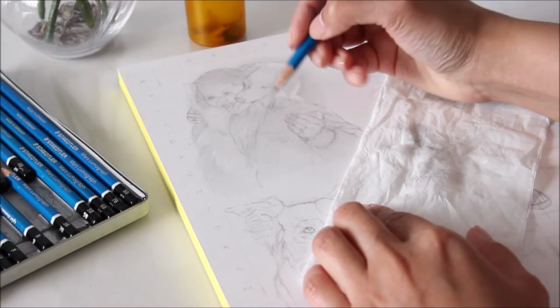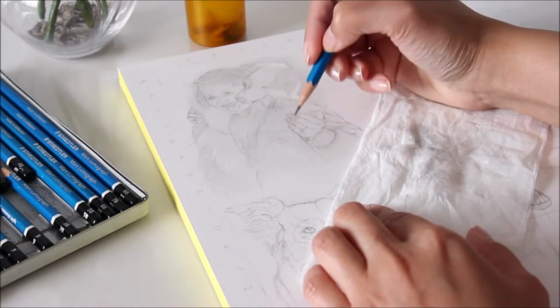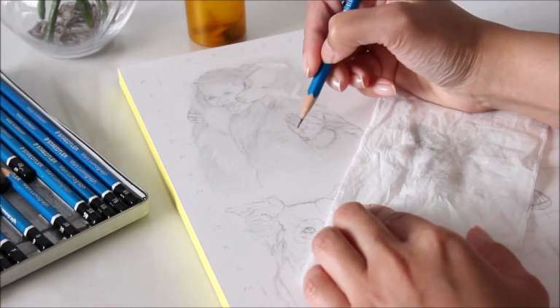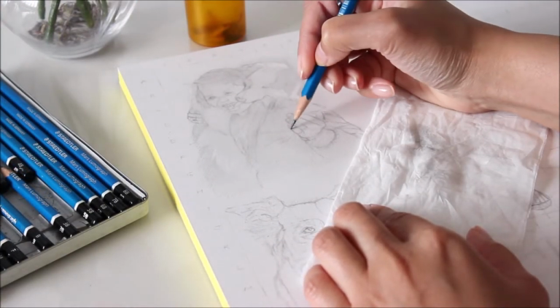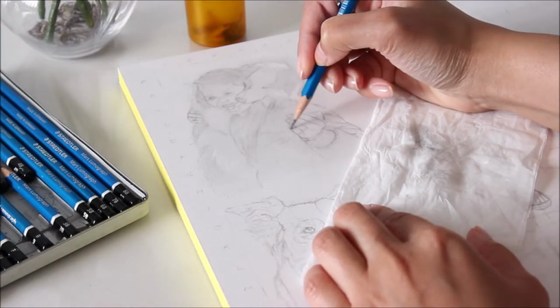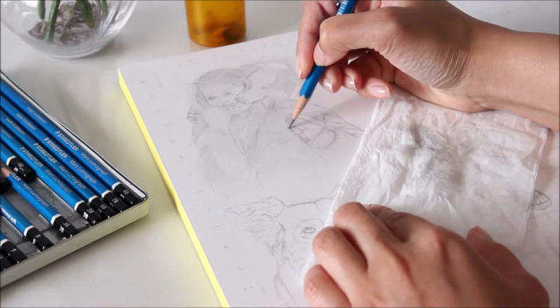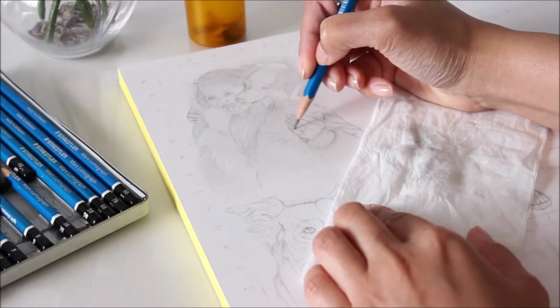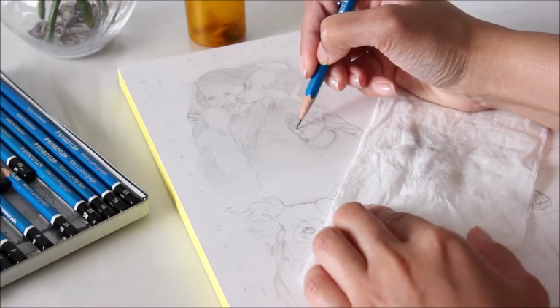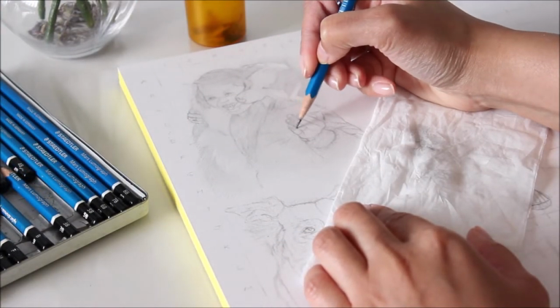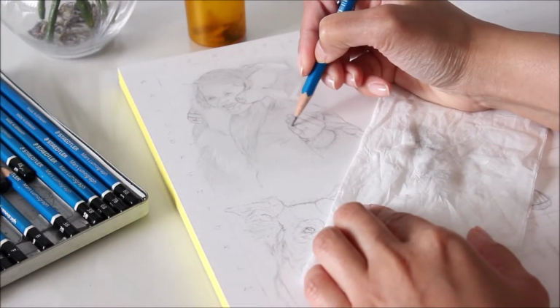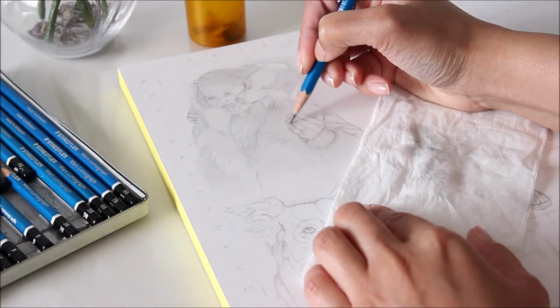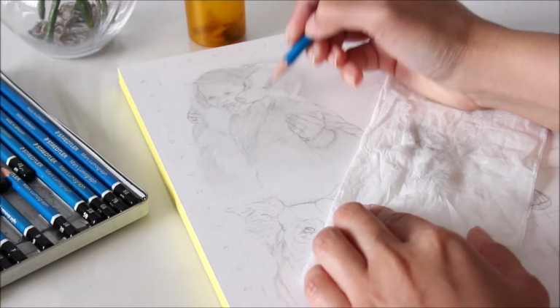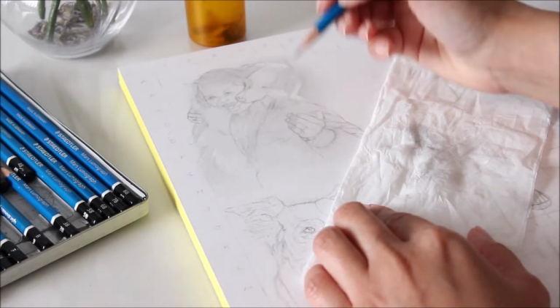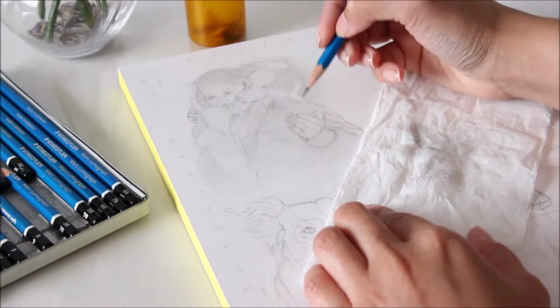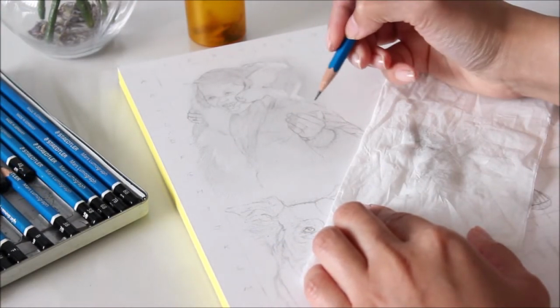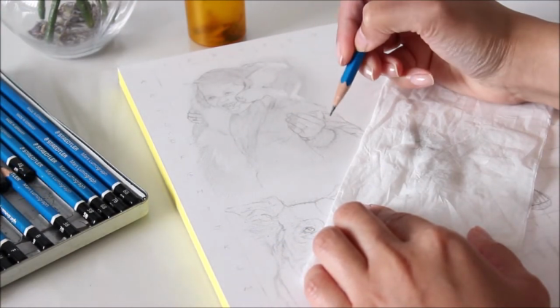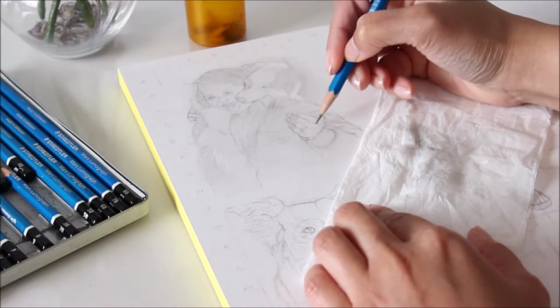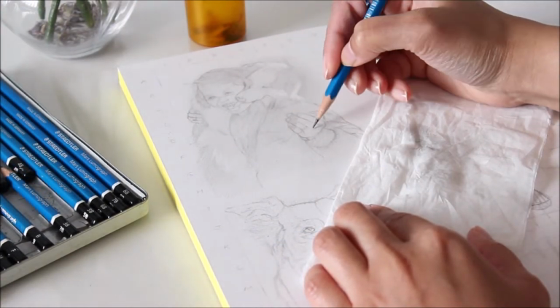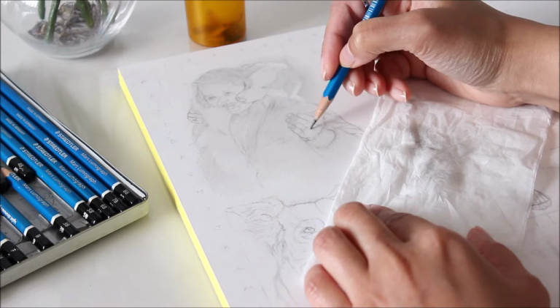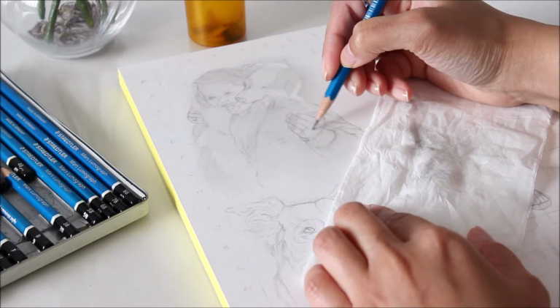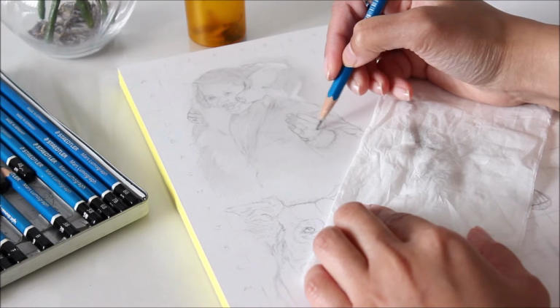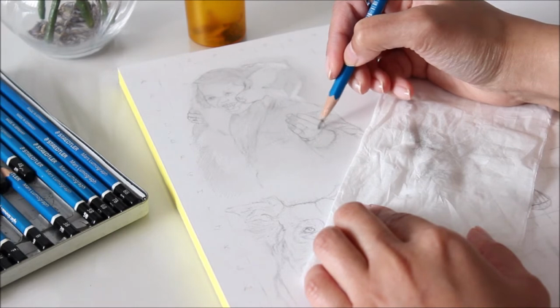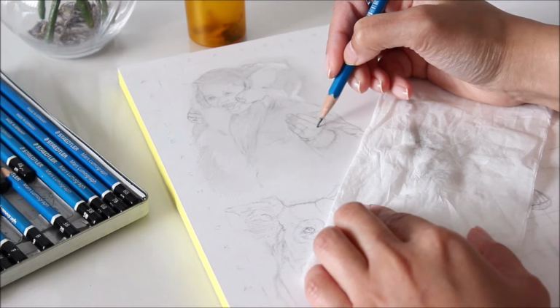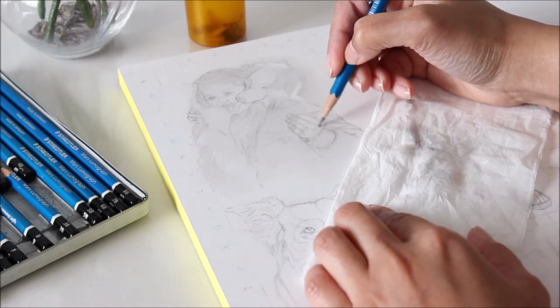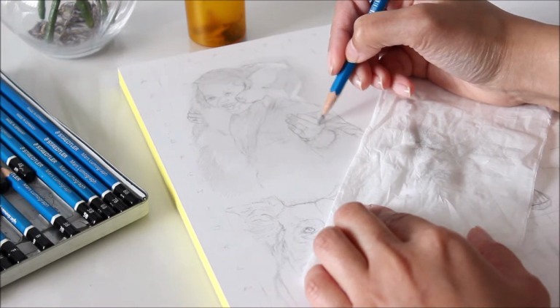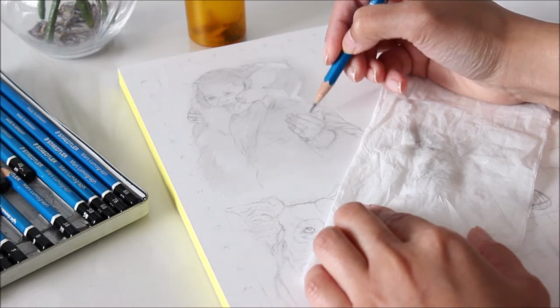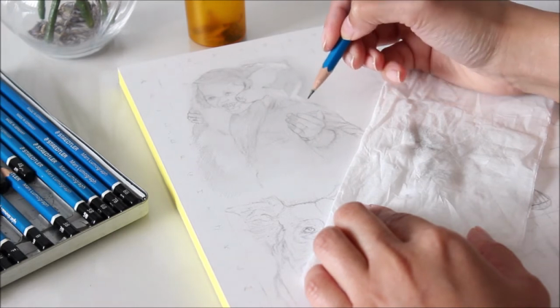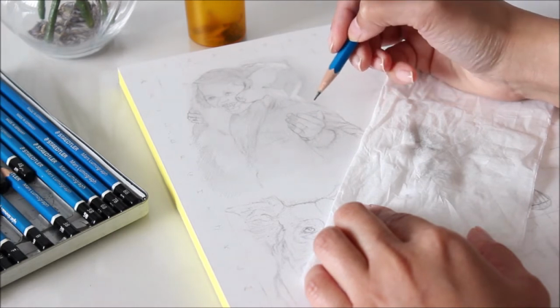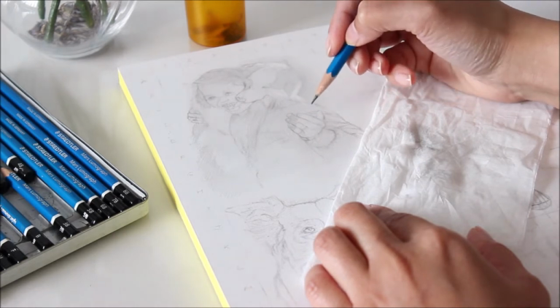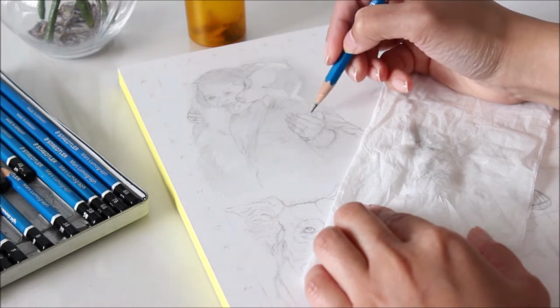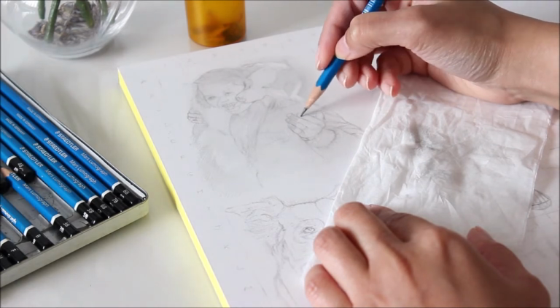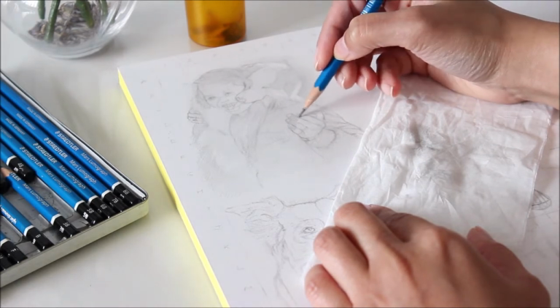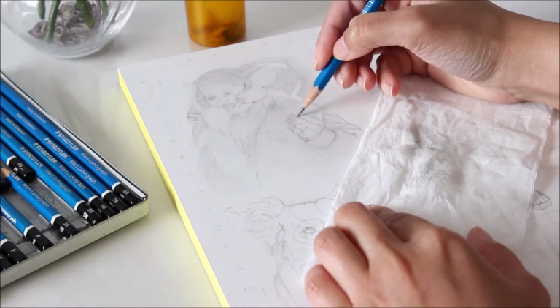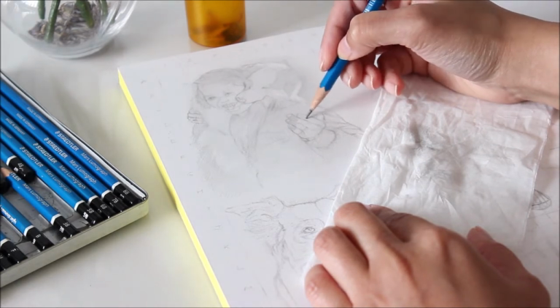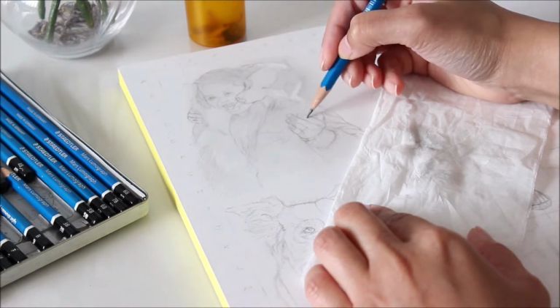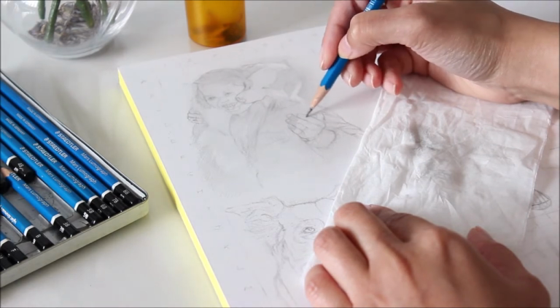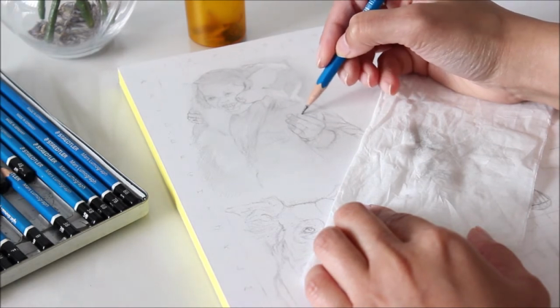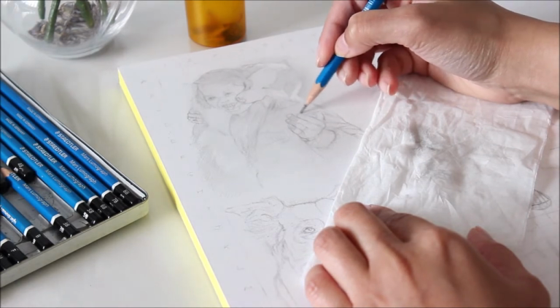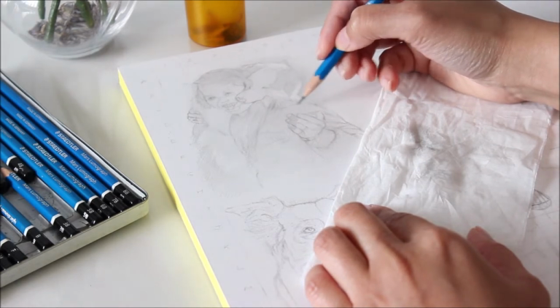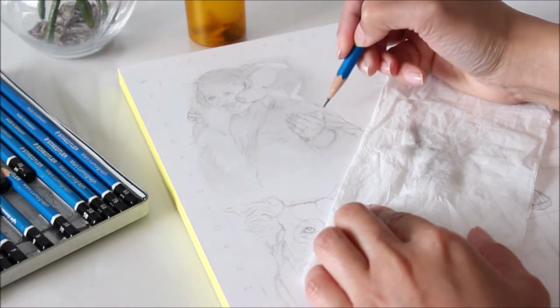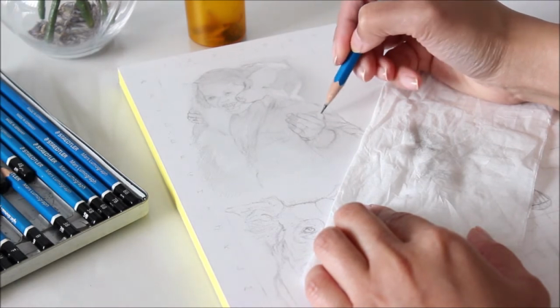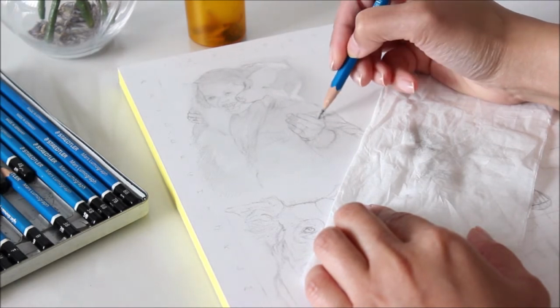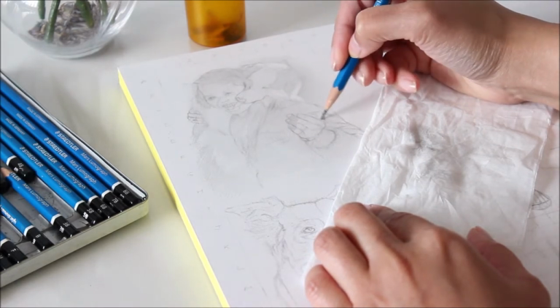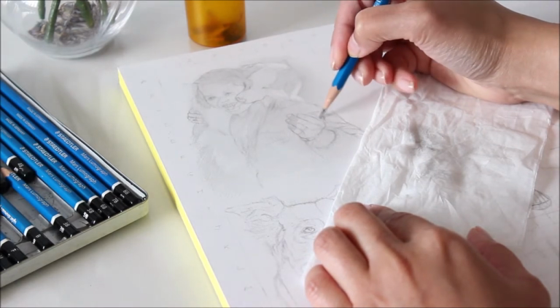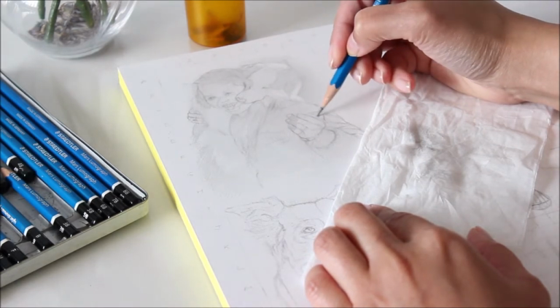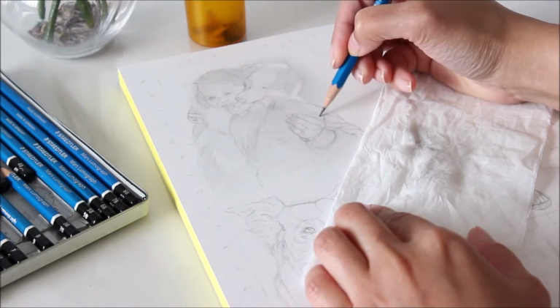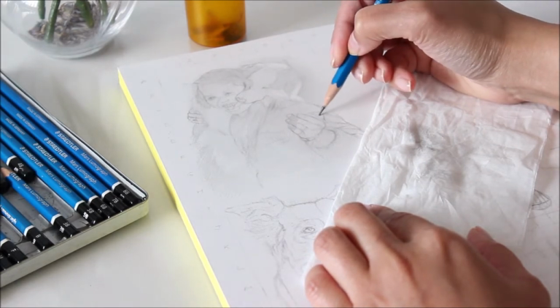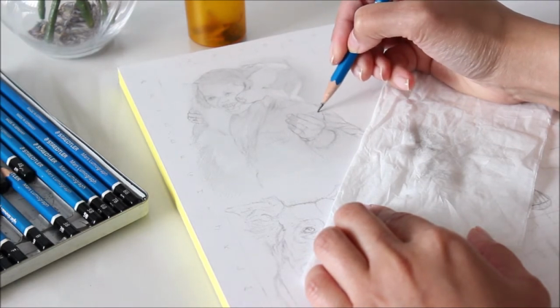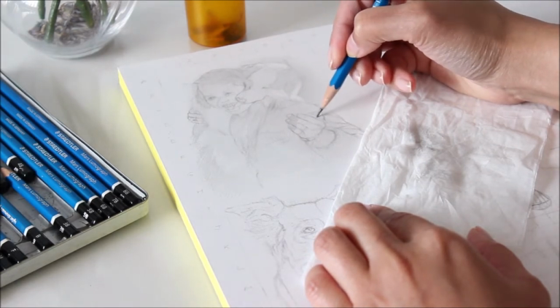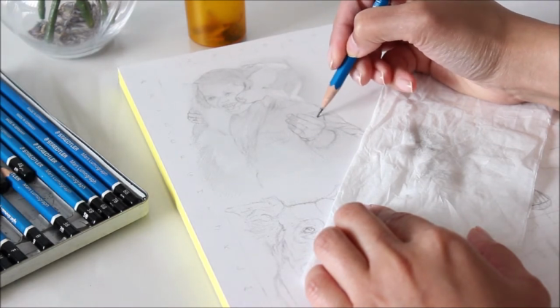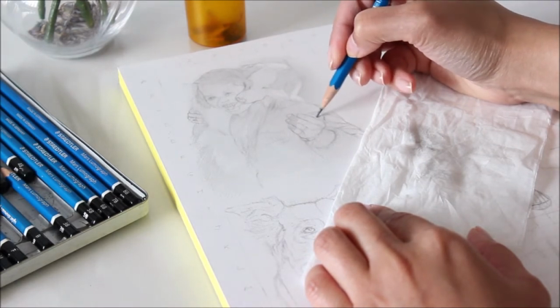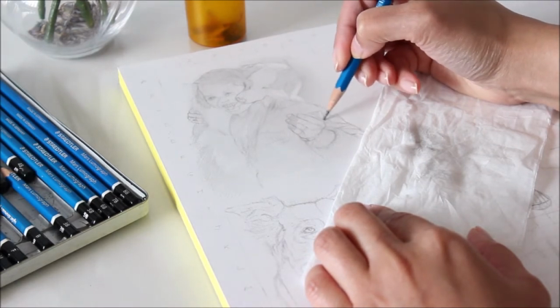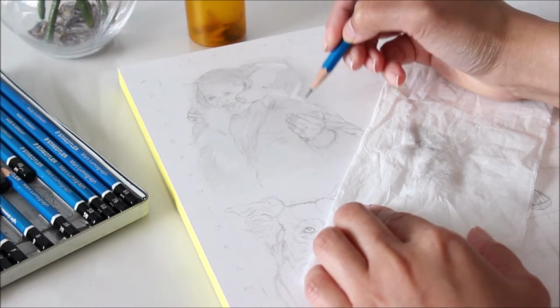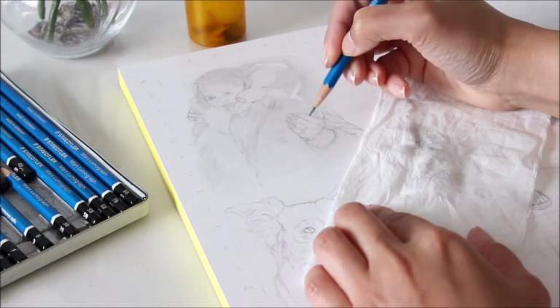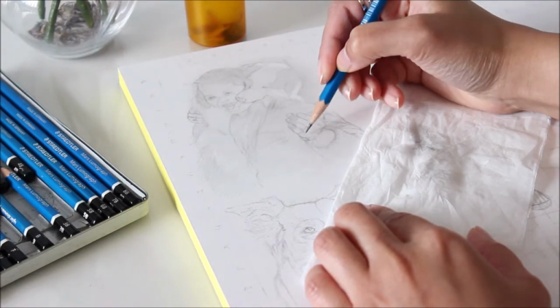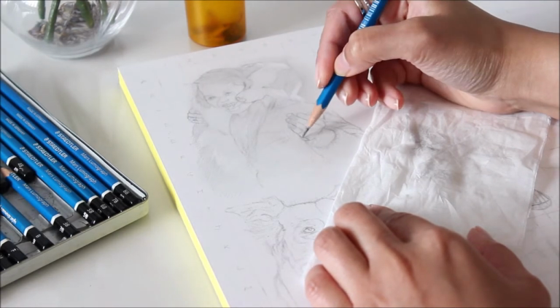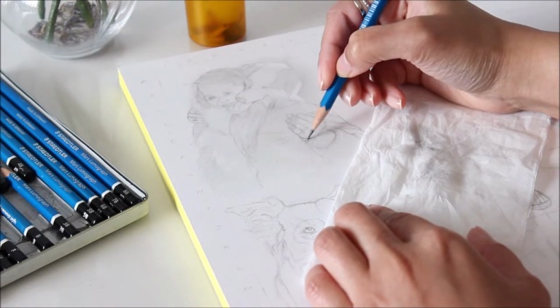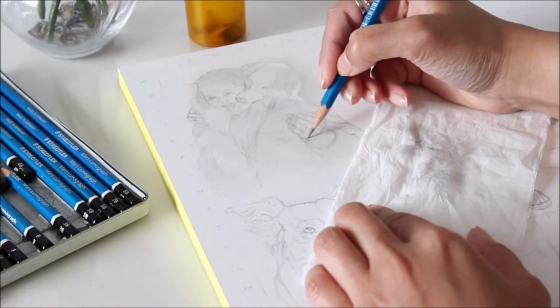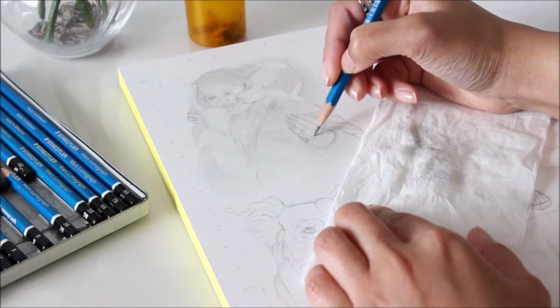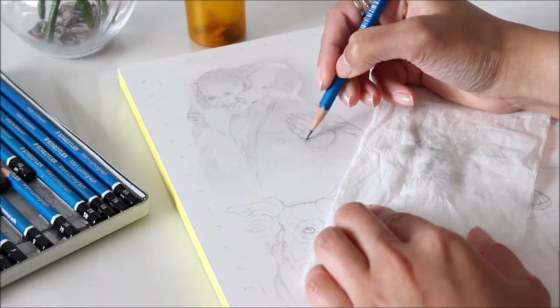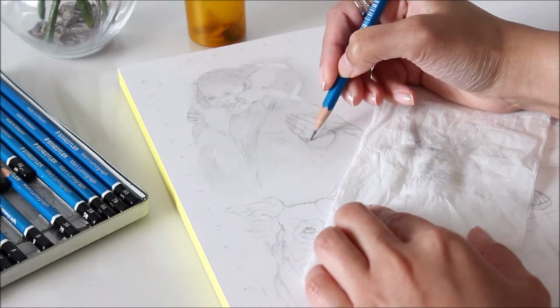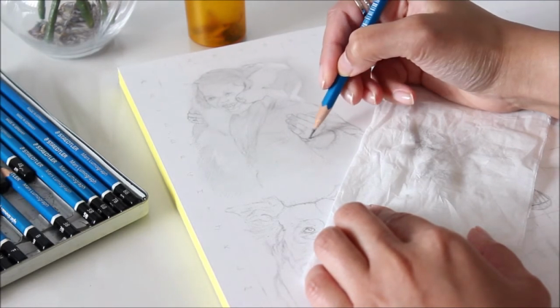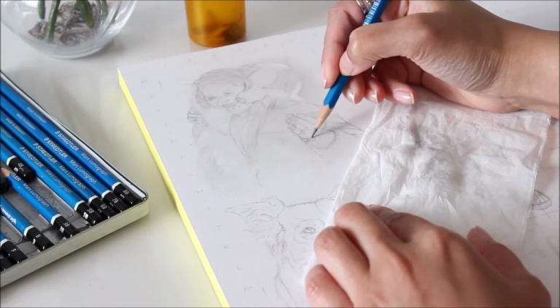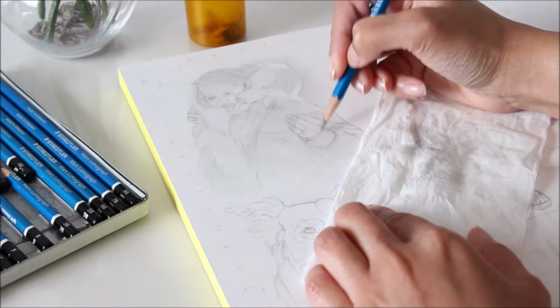Graphite can smudge easily. To prevent that, just place a blank sheet of paper or the clean side of a tissue underneath your palm.